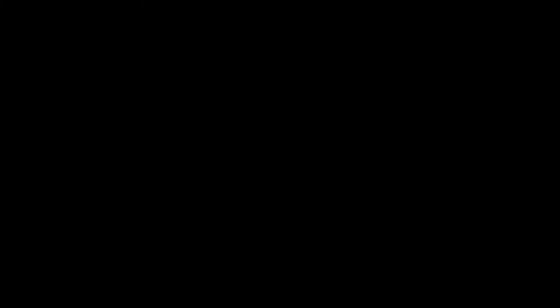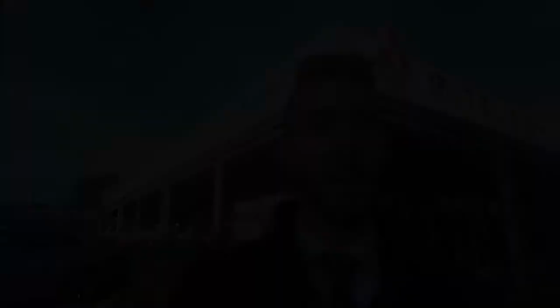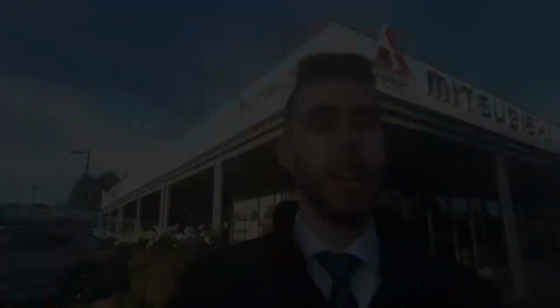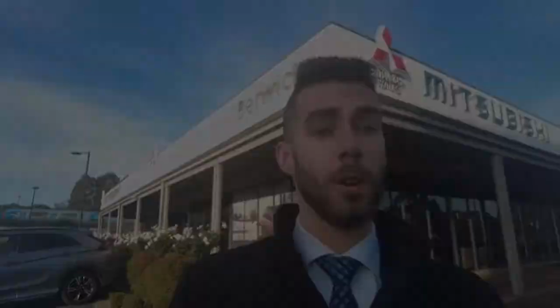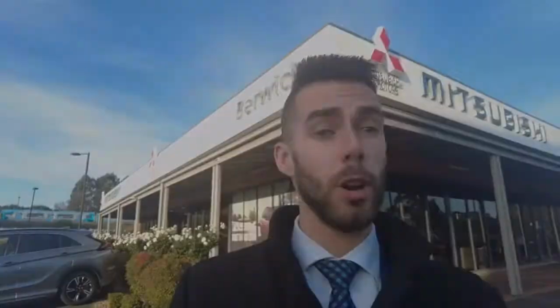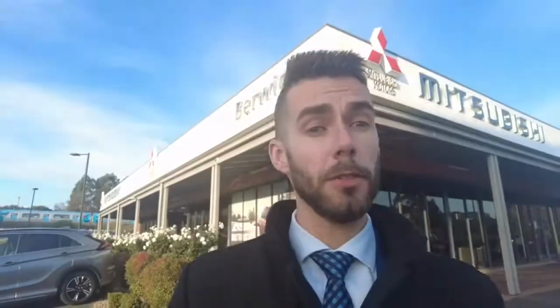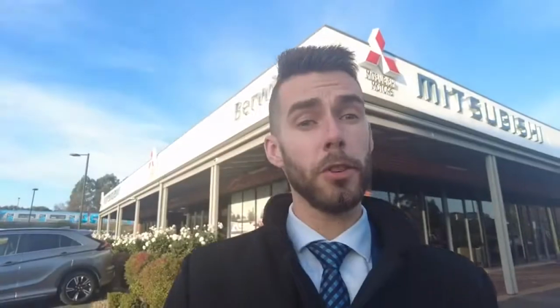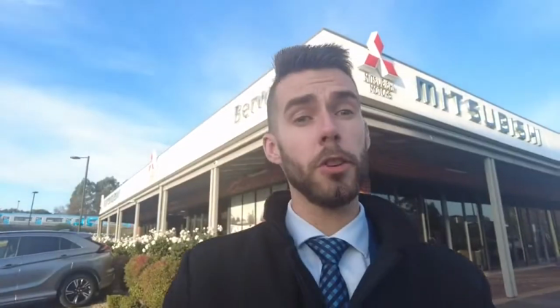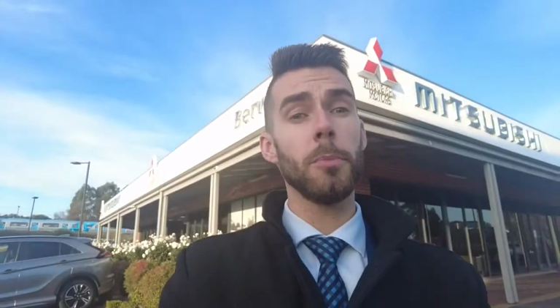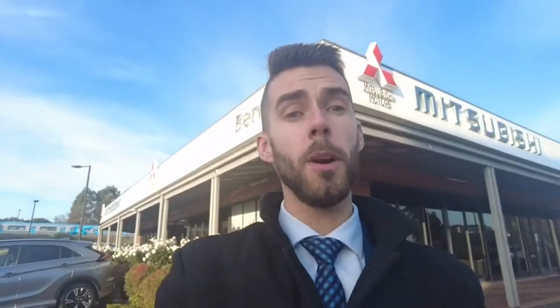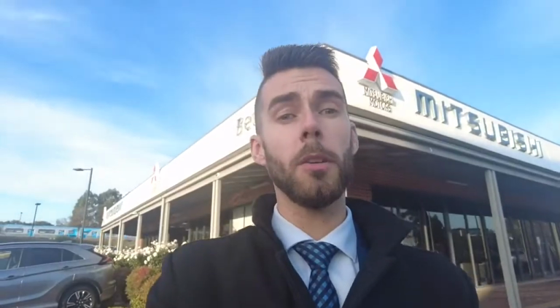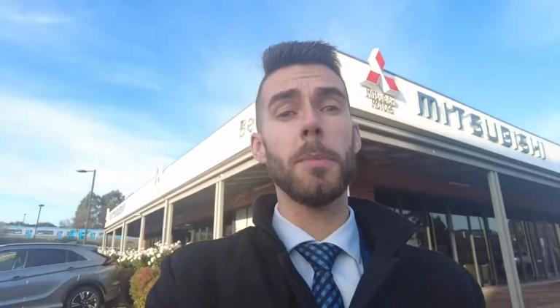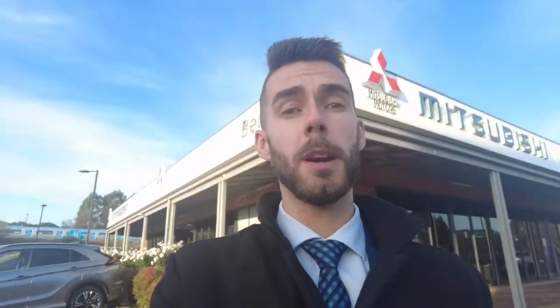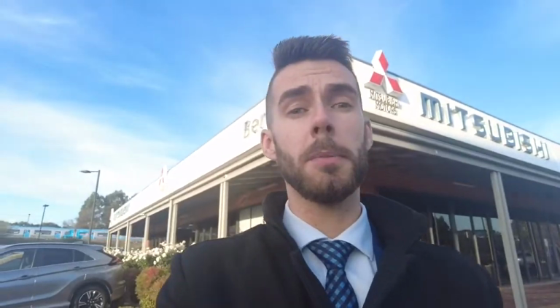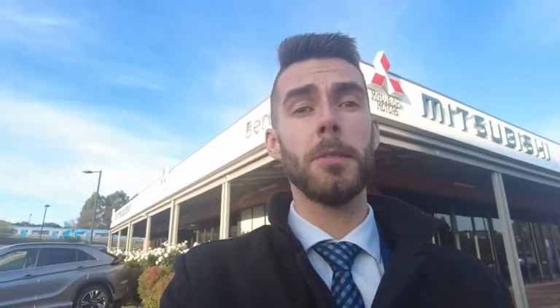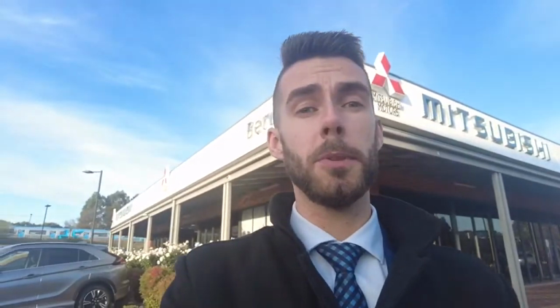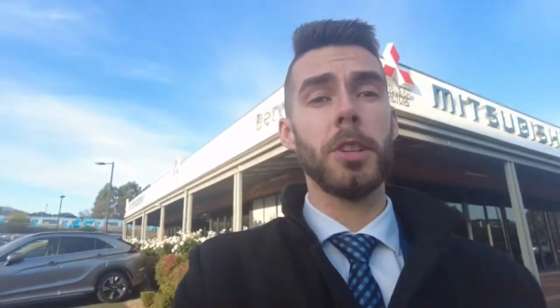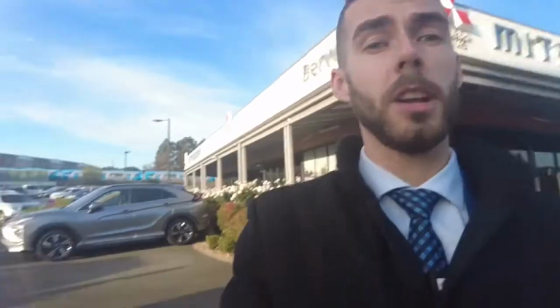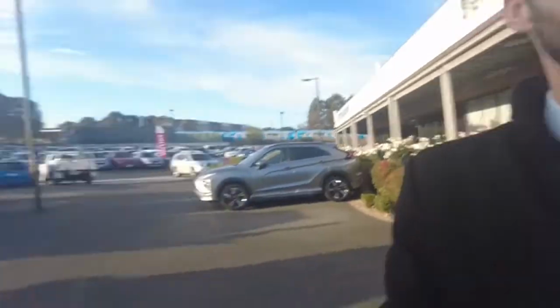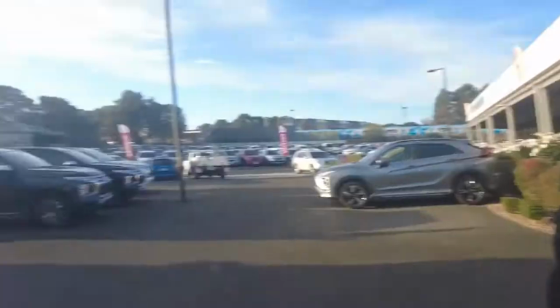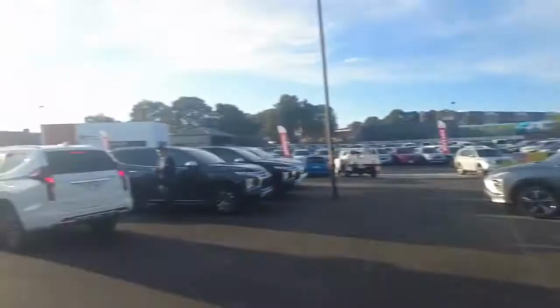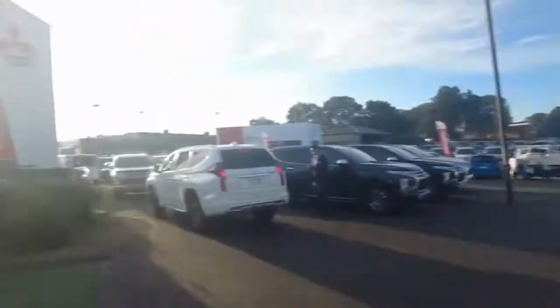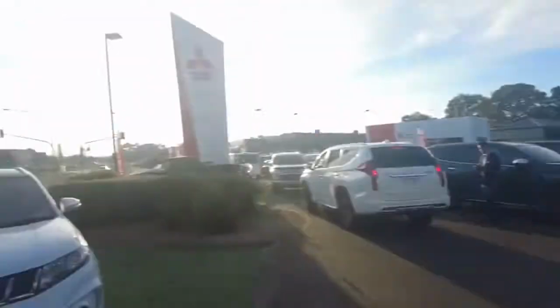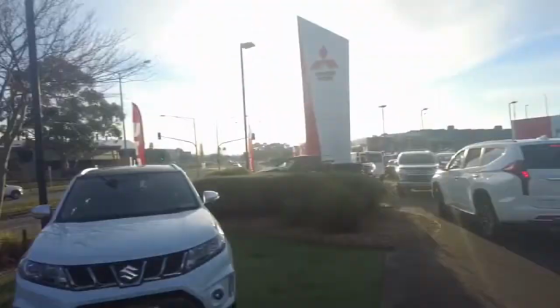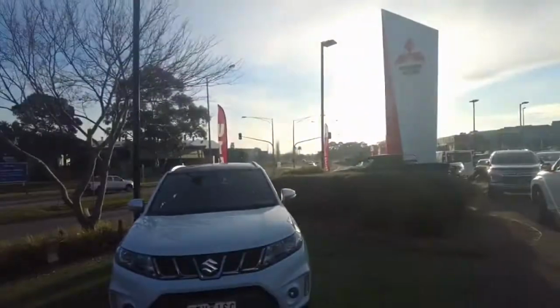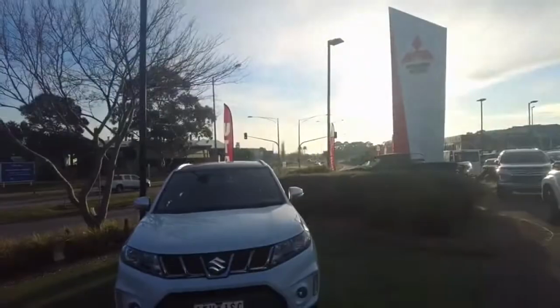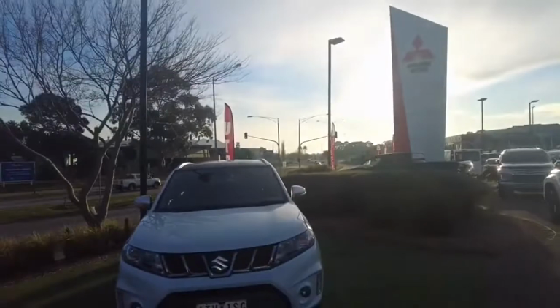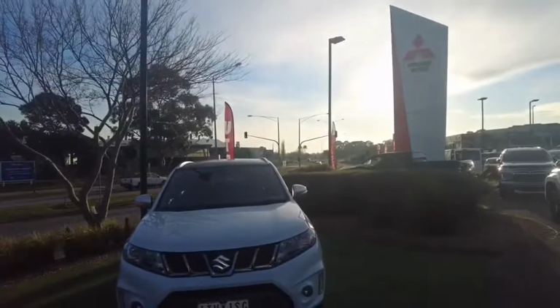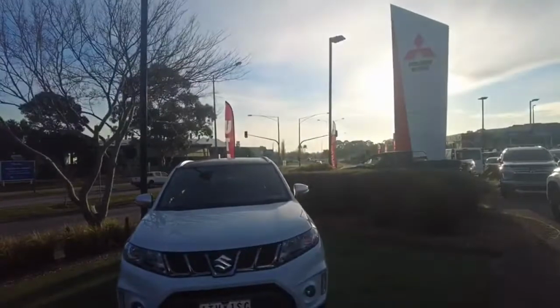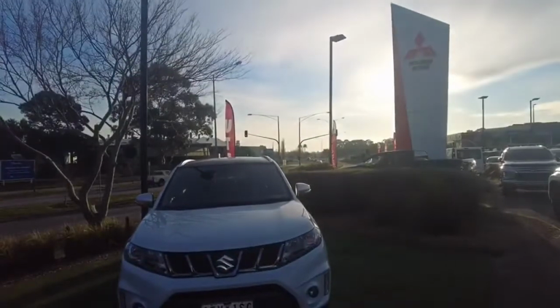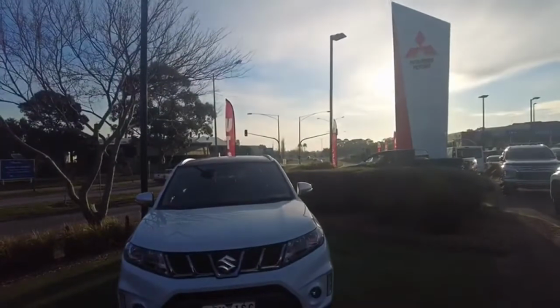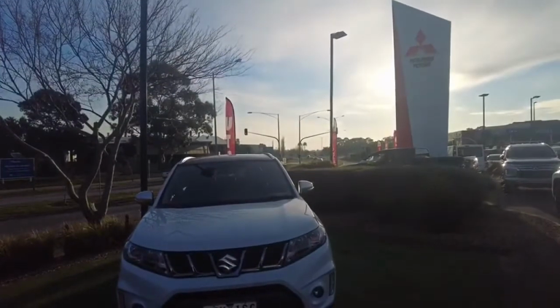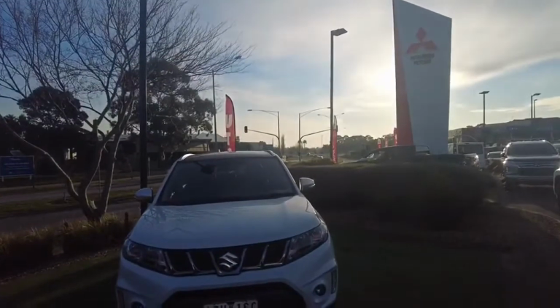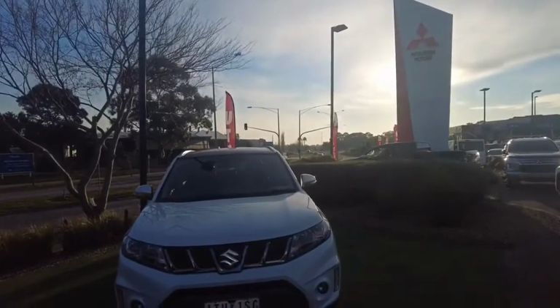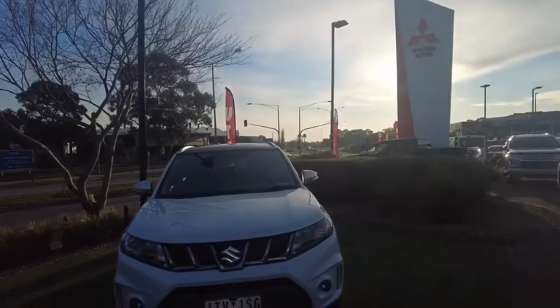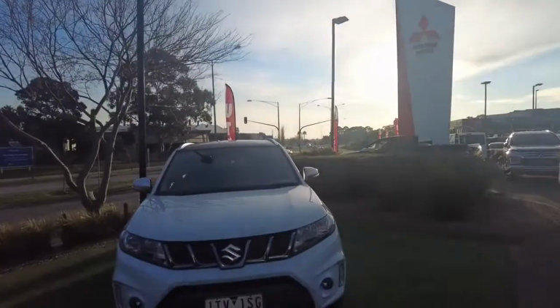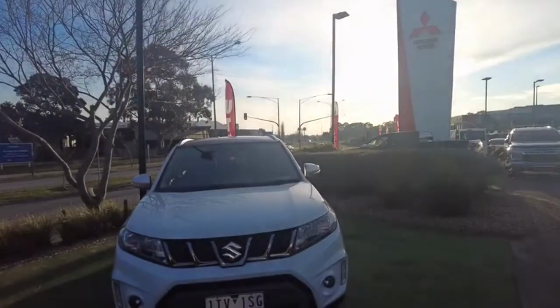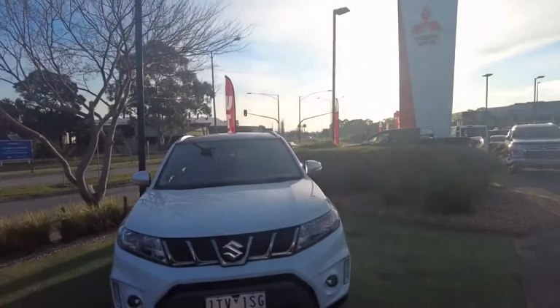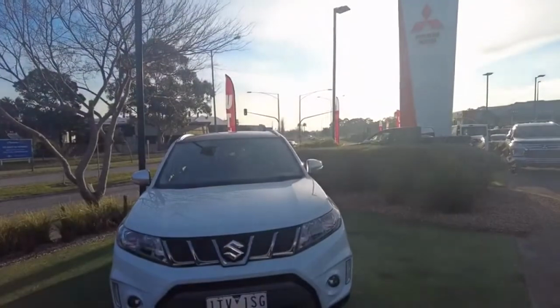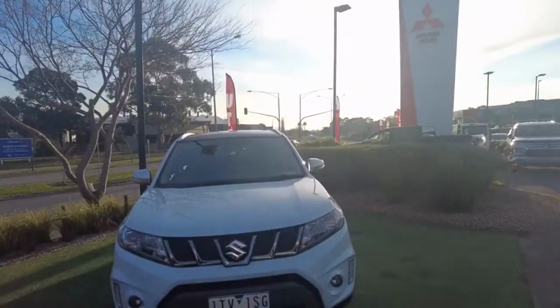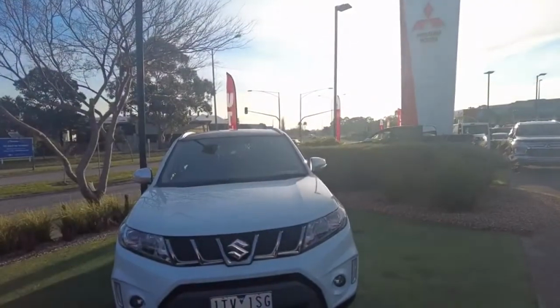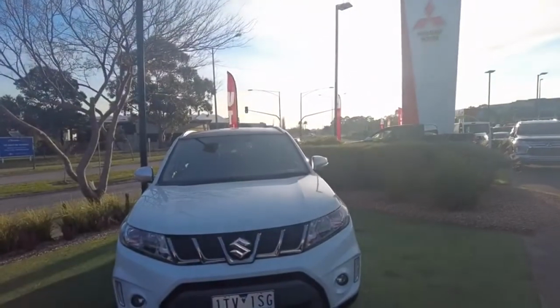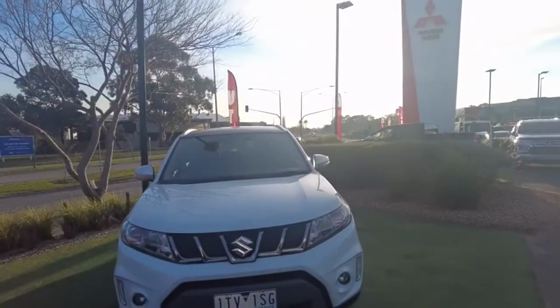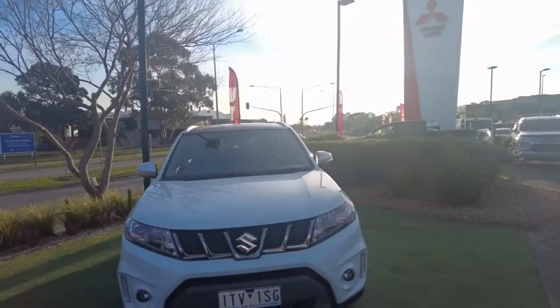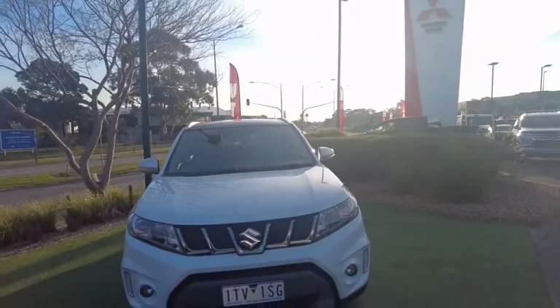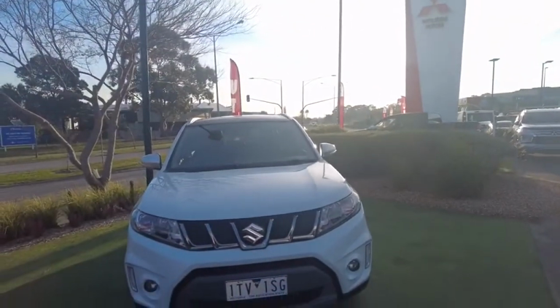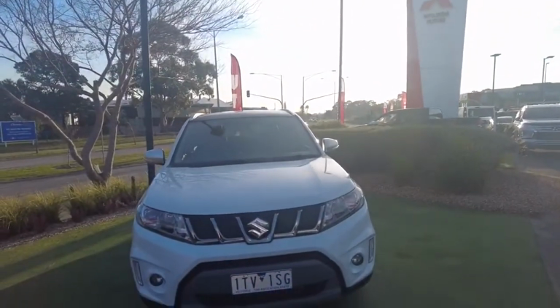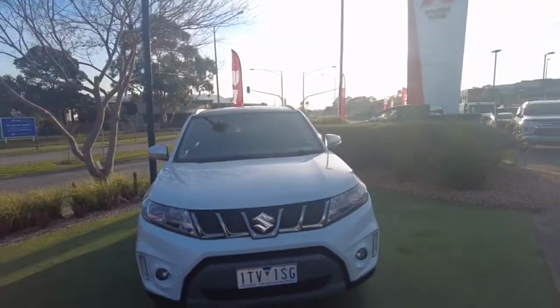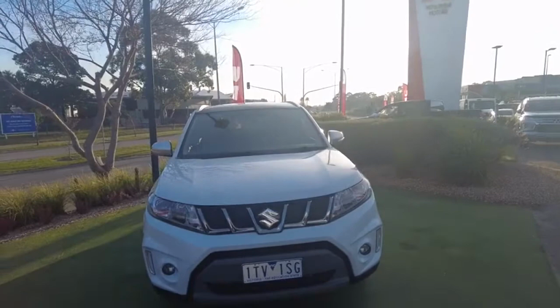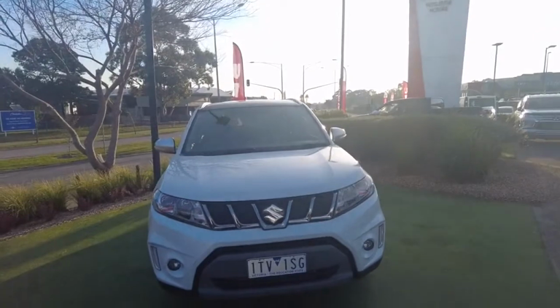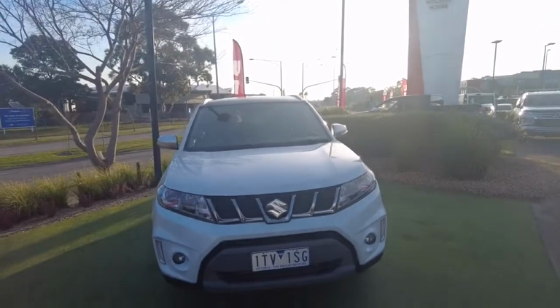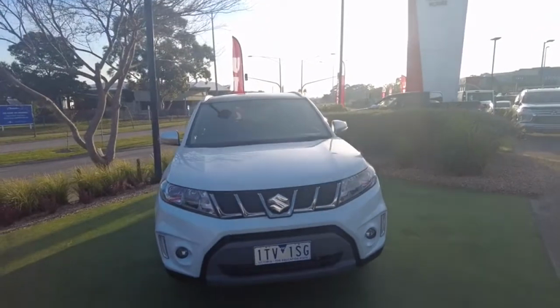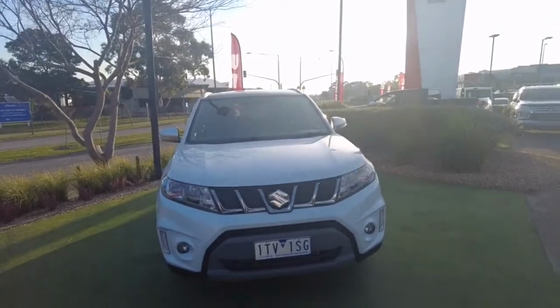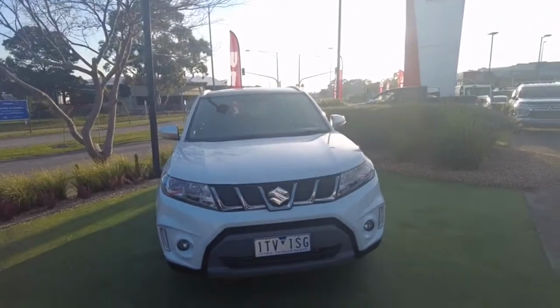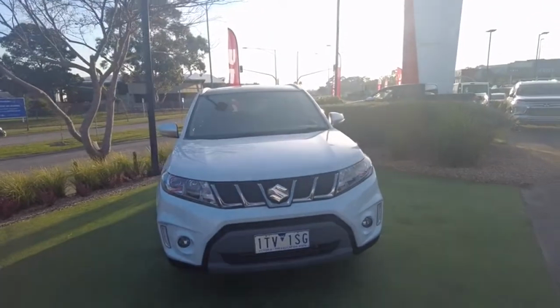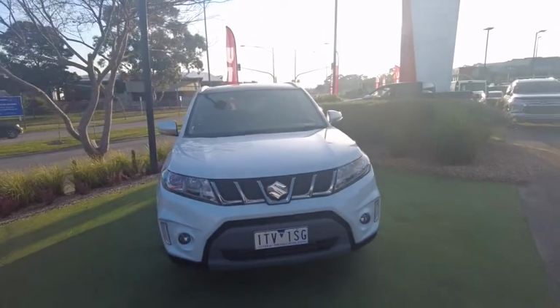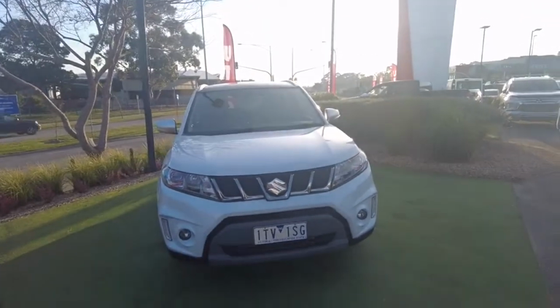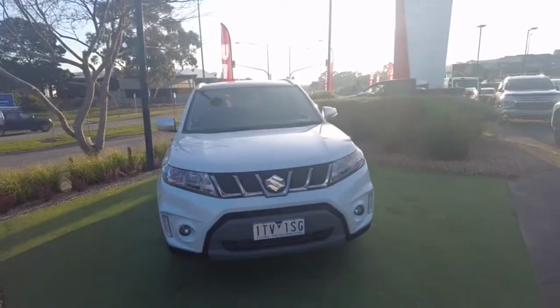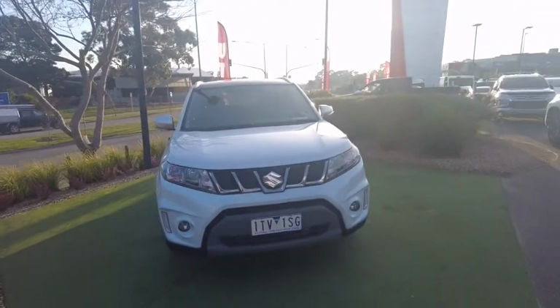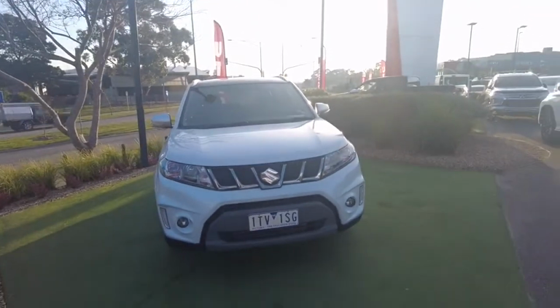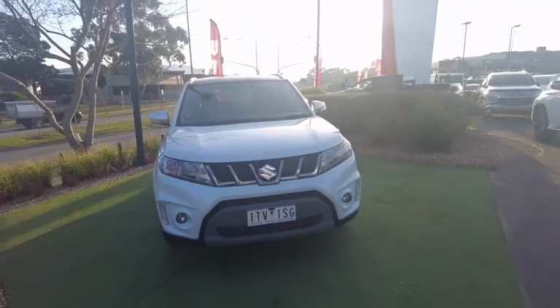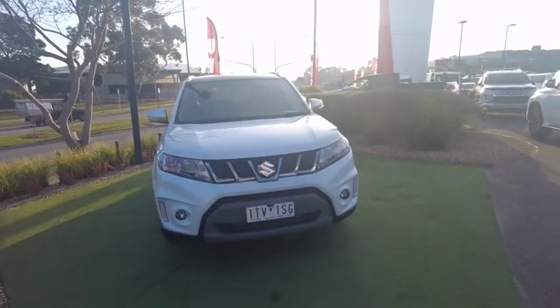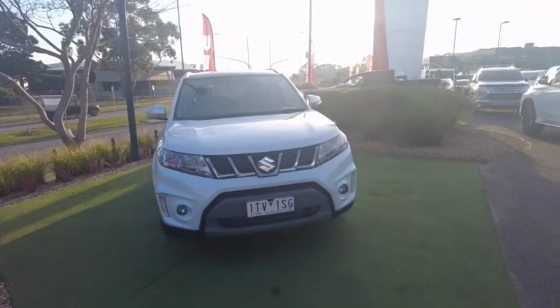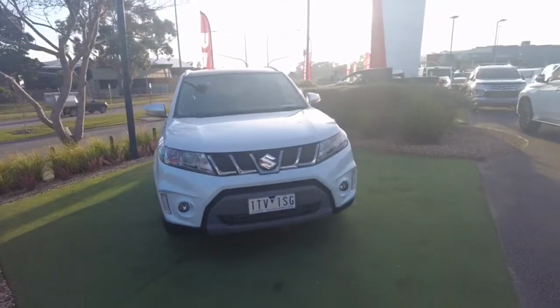Good afternoon and welcome to Beric Mitsubishi. My name is Joel and today we're going to be having a look at this 2016 Suzuki Vitara Turbo.